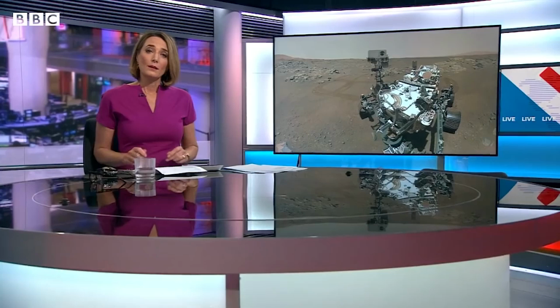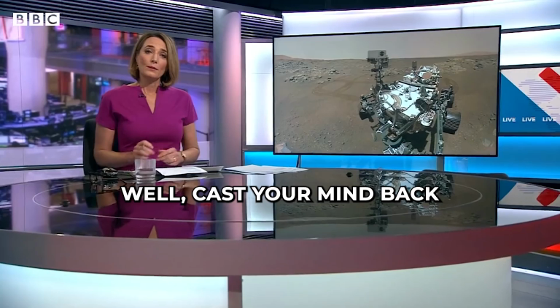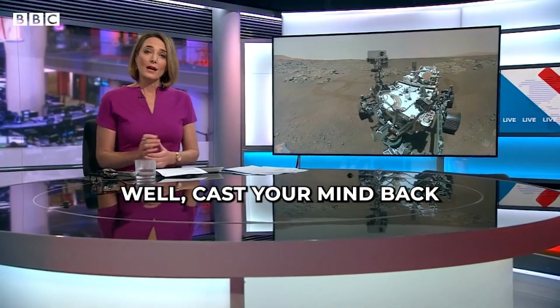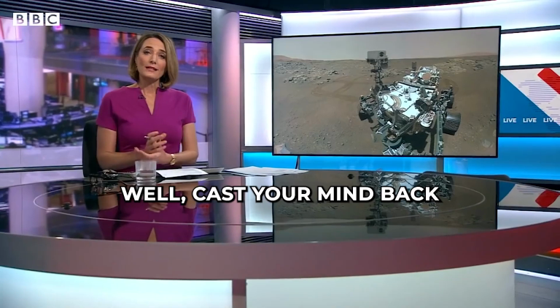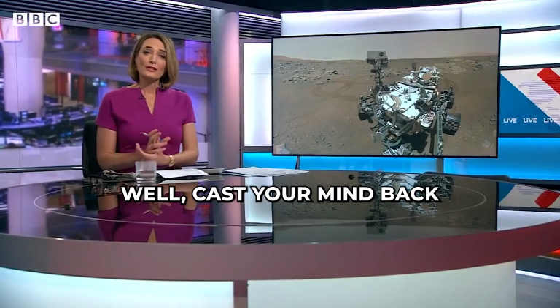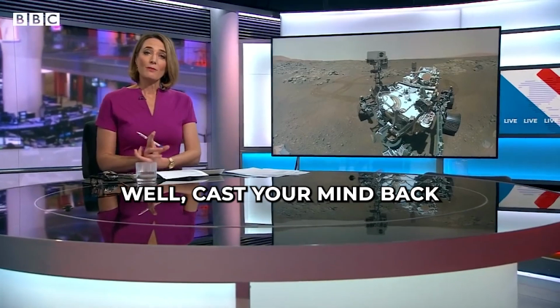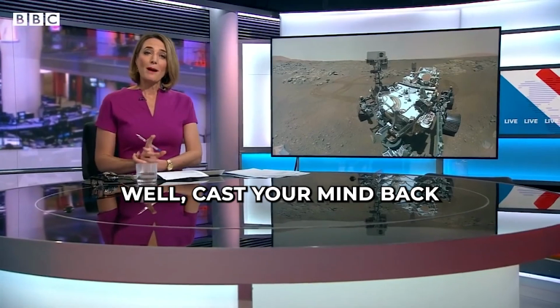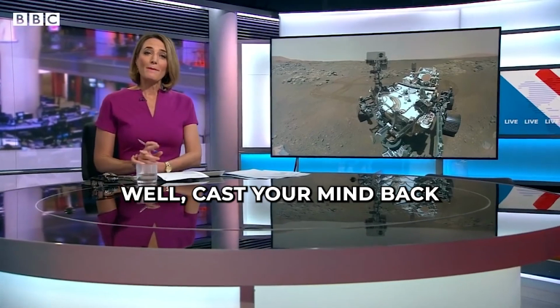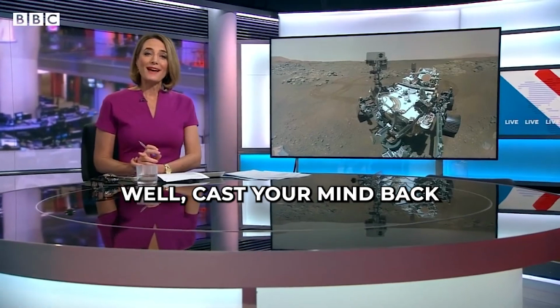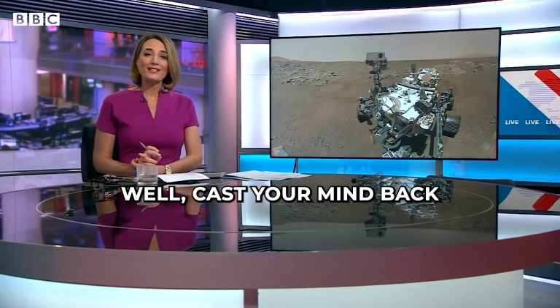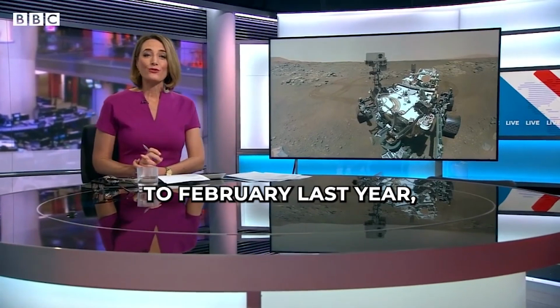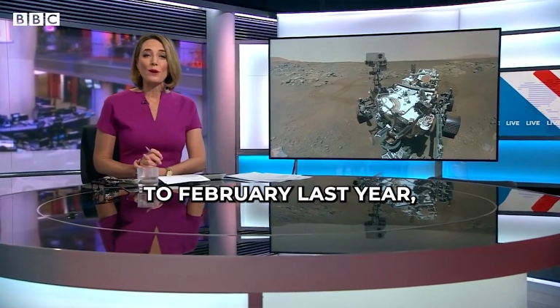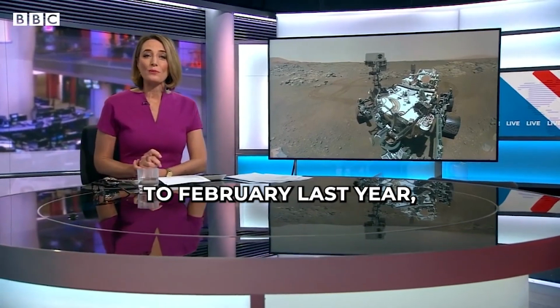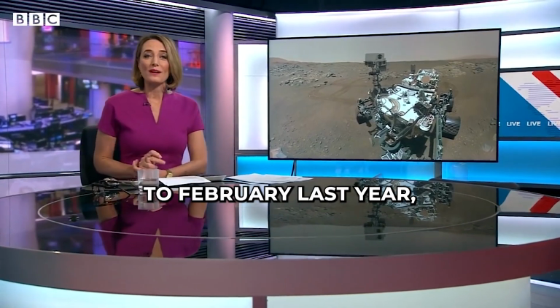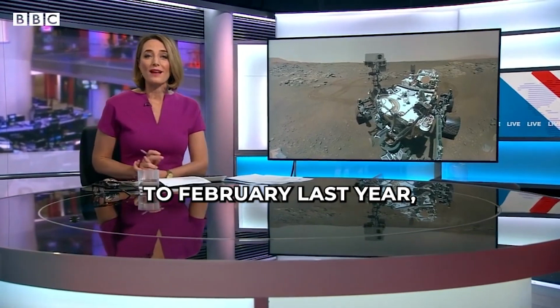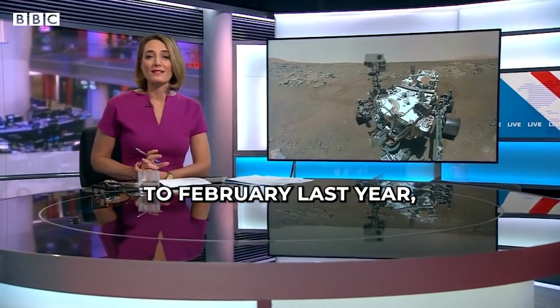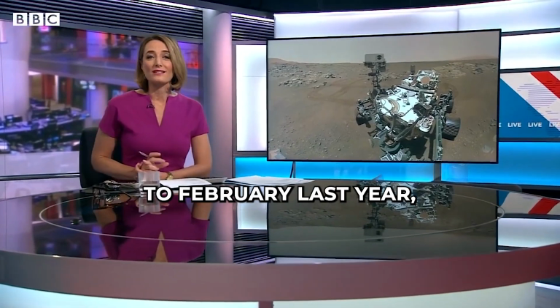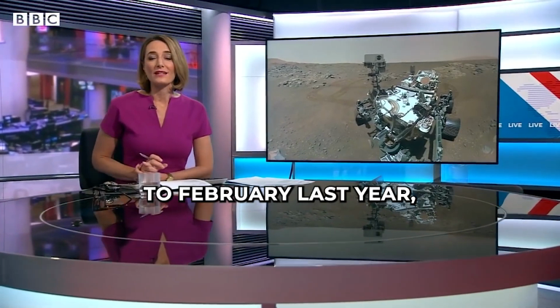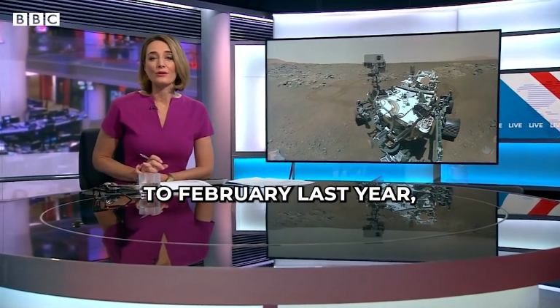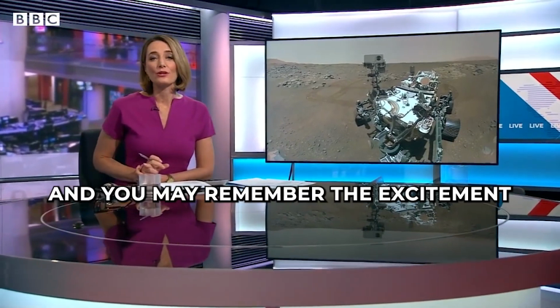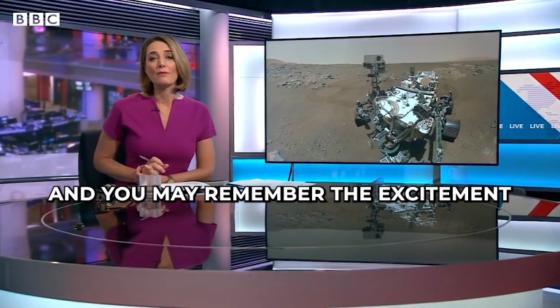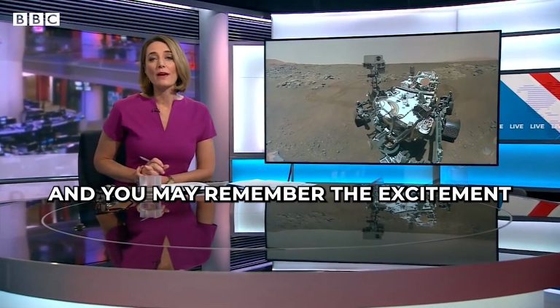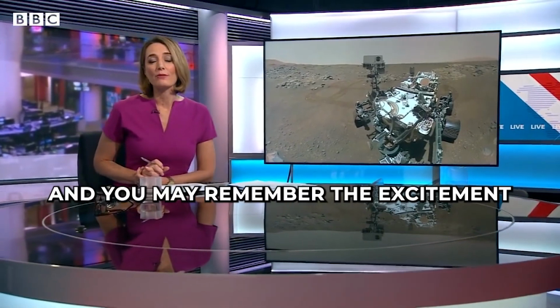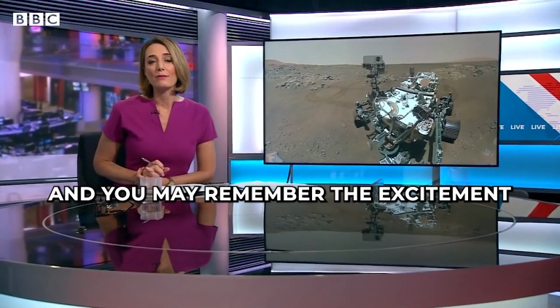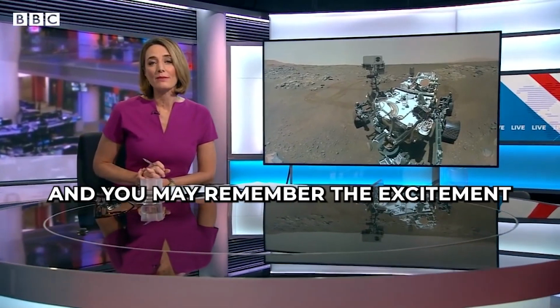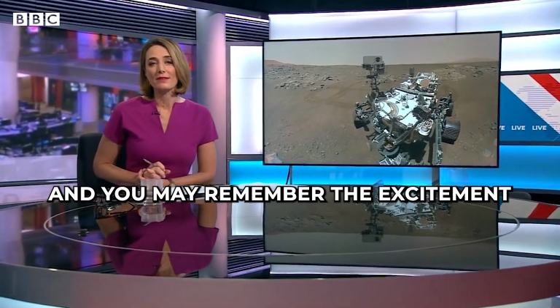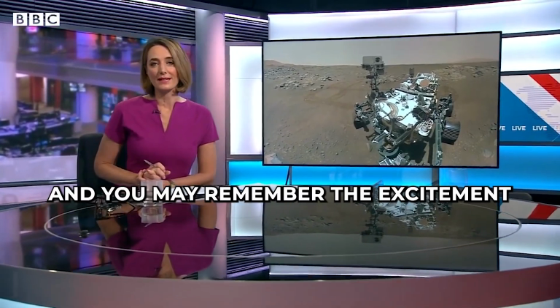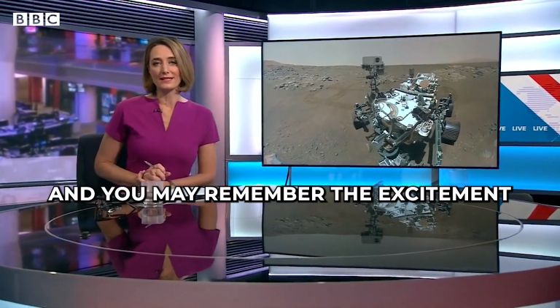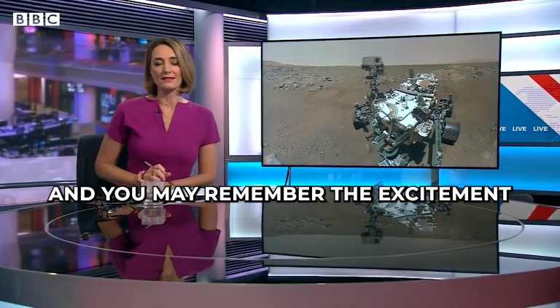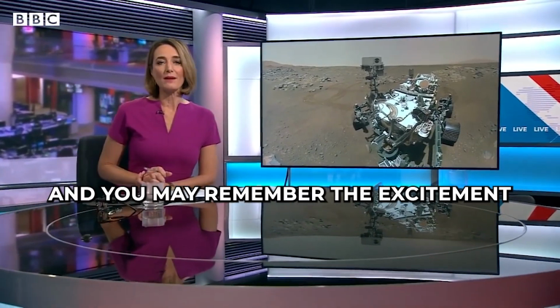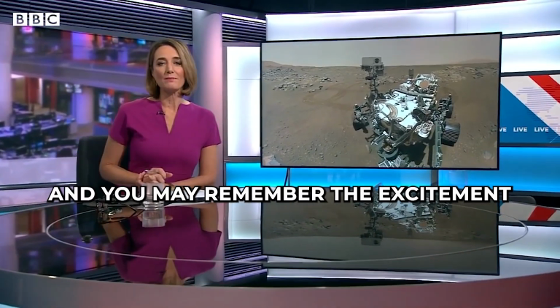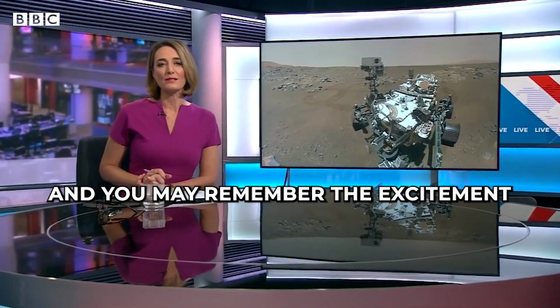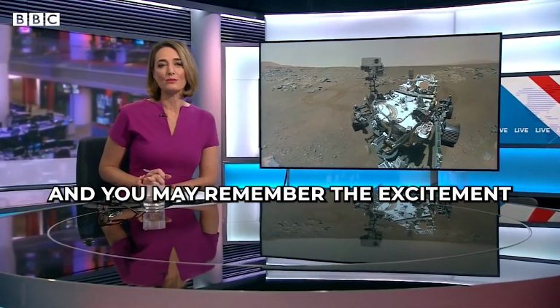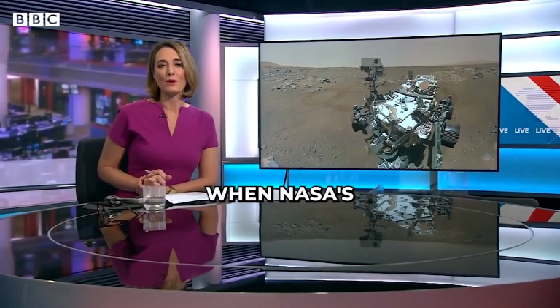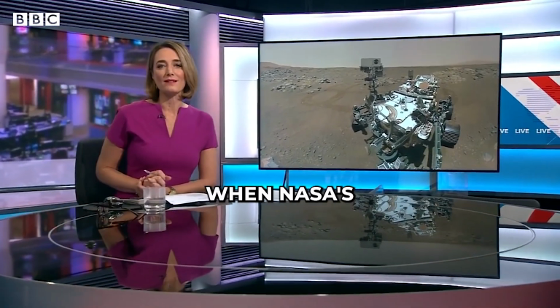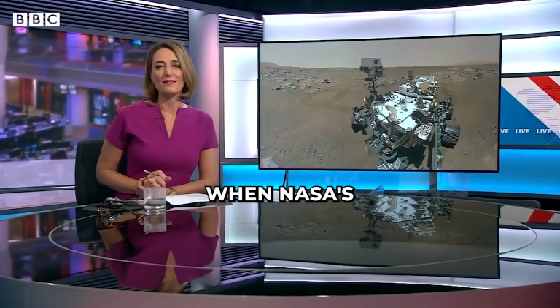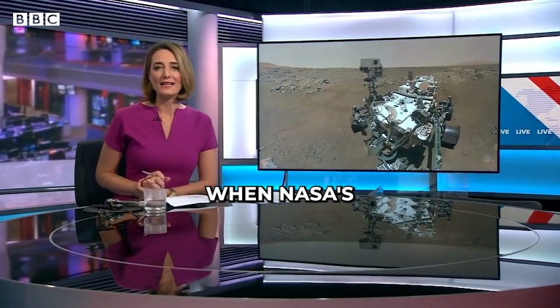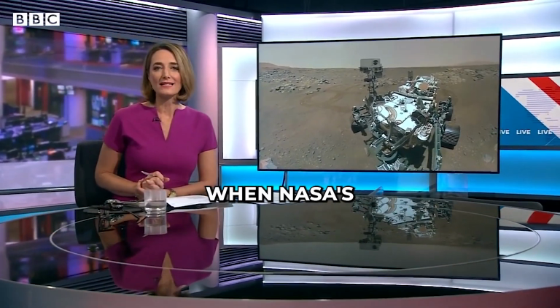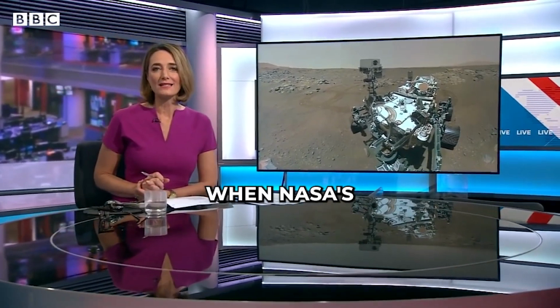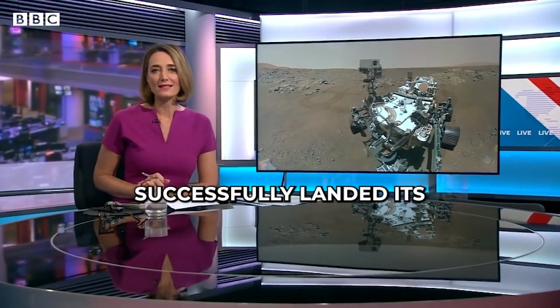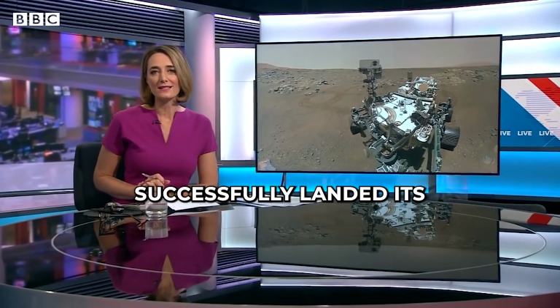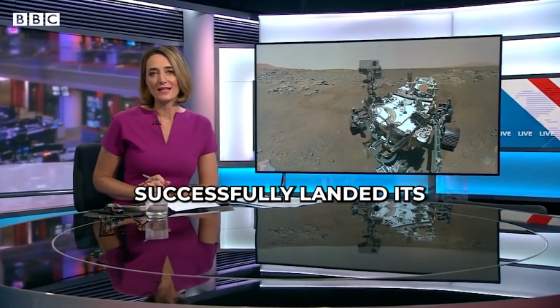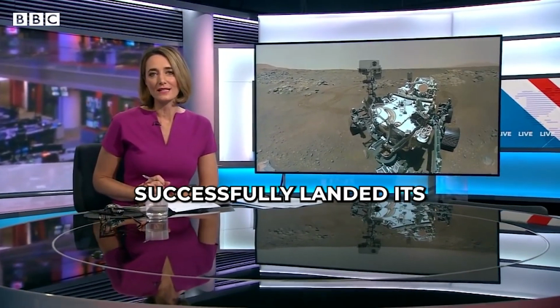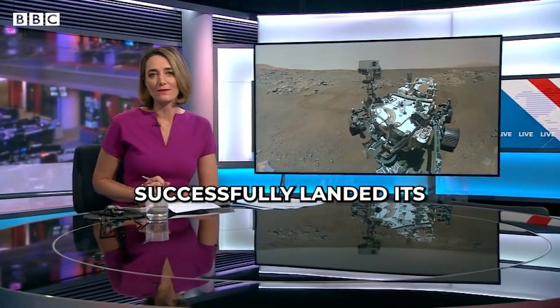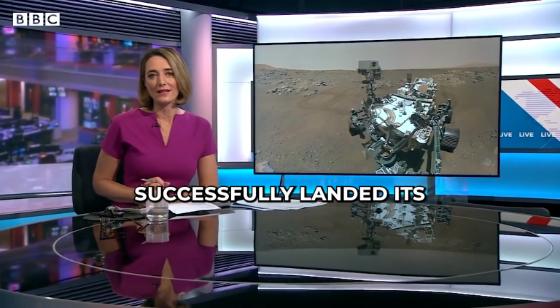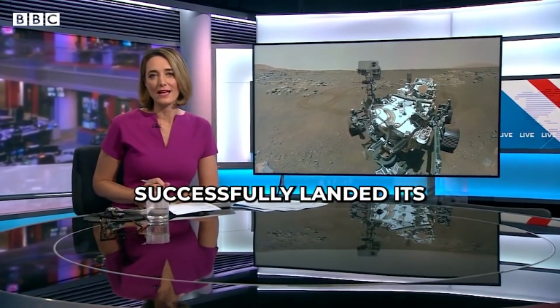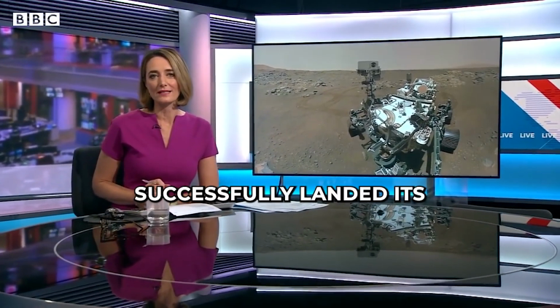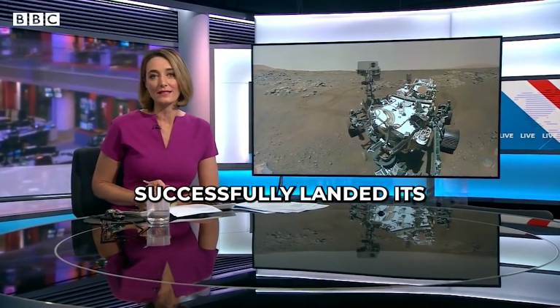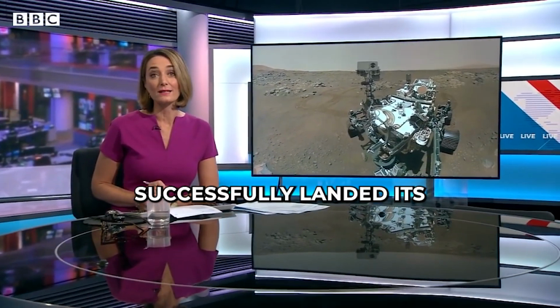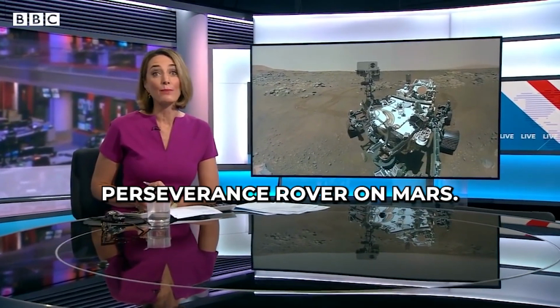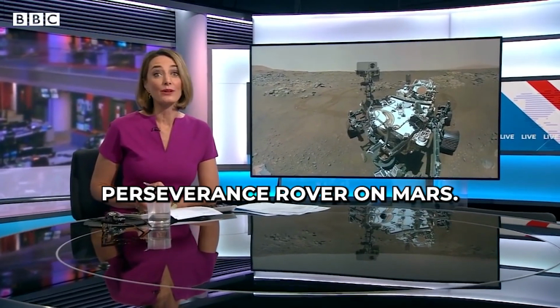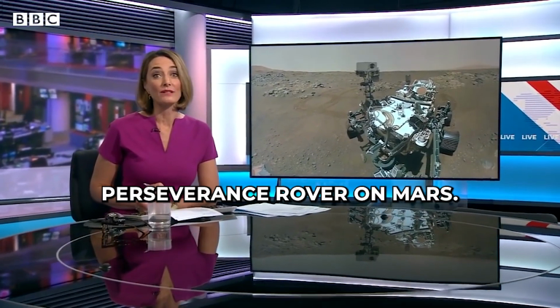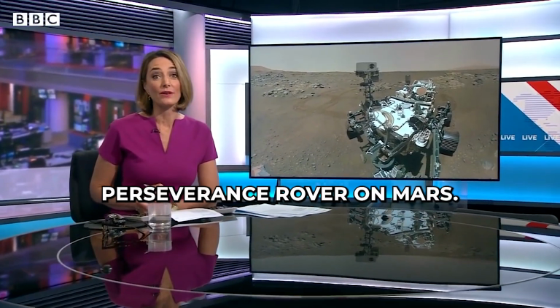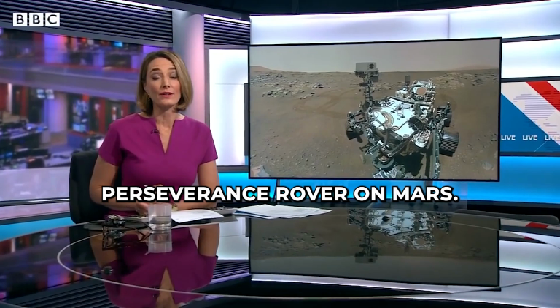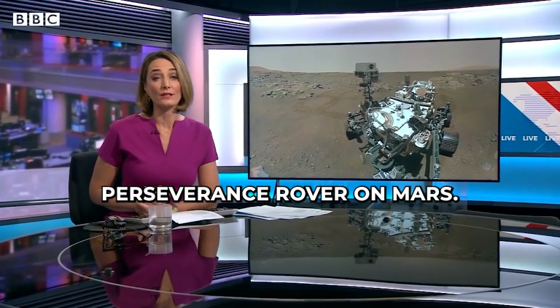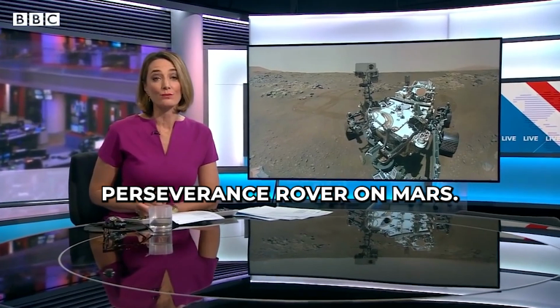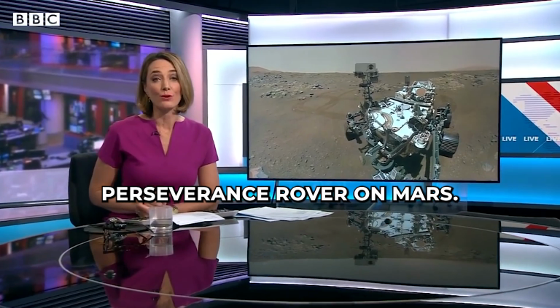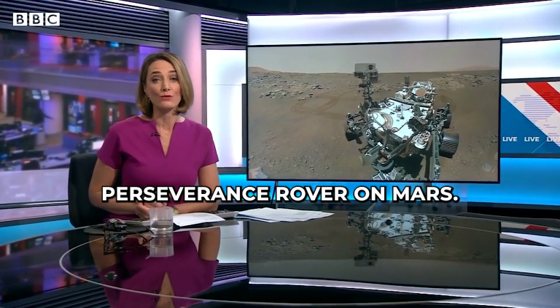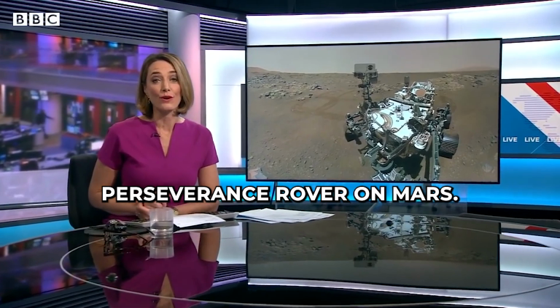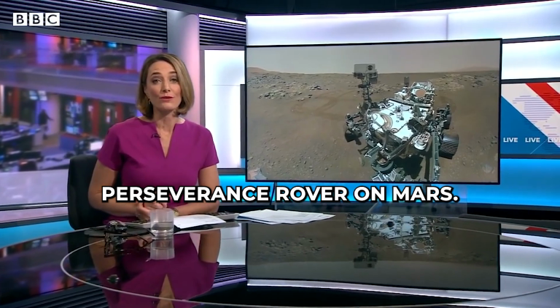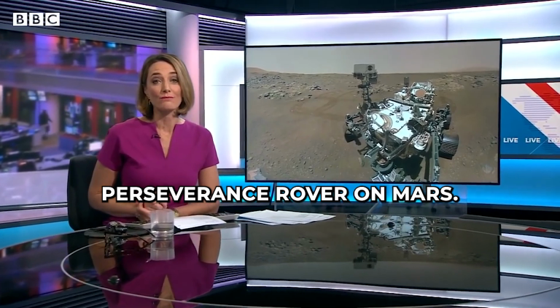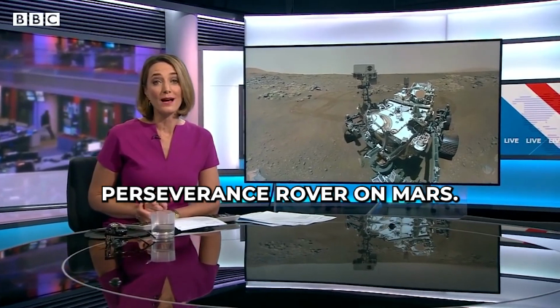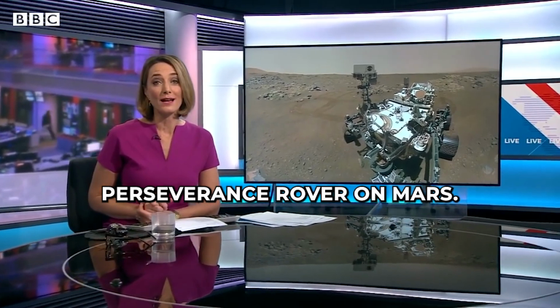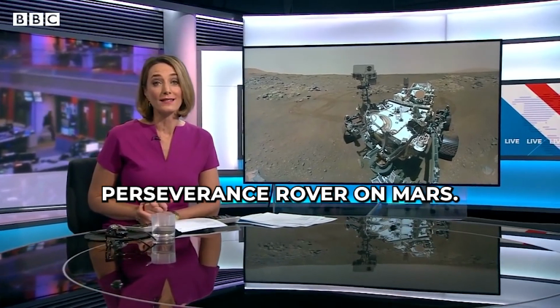Cast your mind back to February last year, and you may remember the excitement when NASA successfully landed its Perseverance rover on Mars.